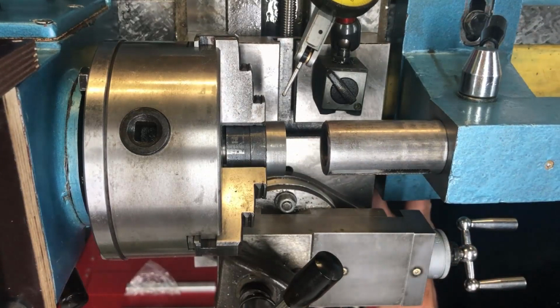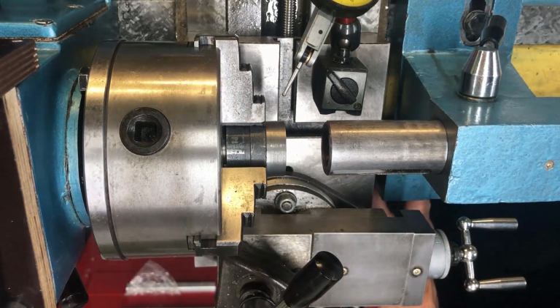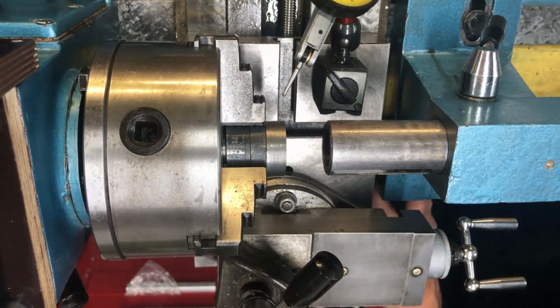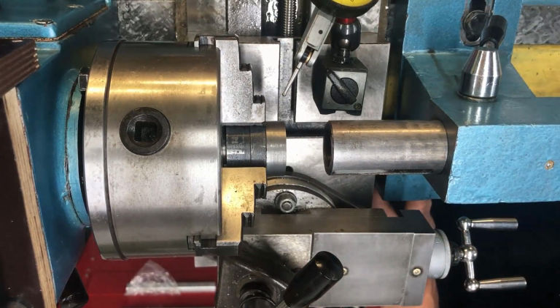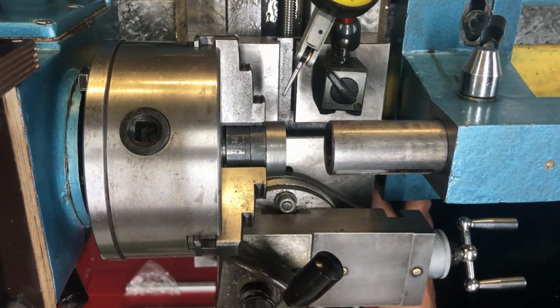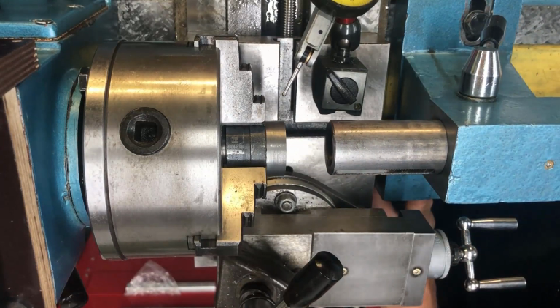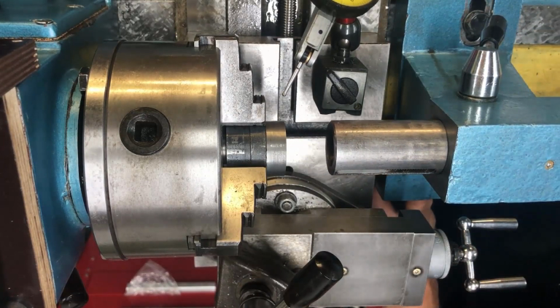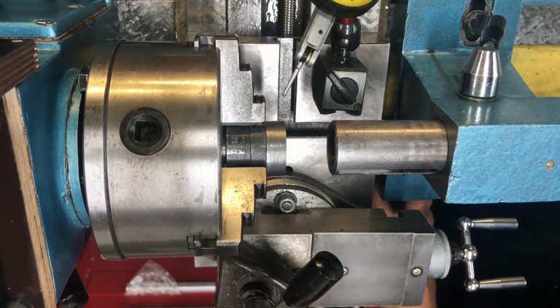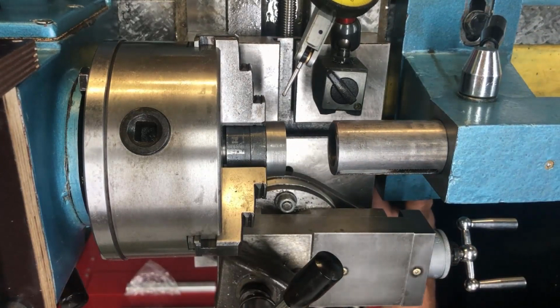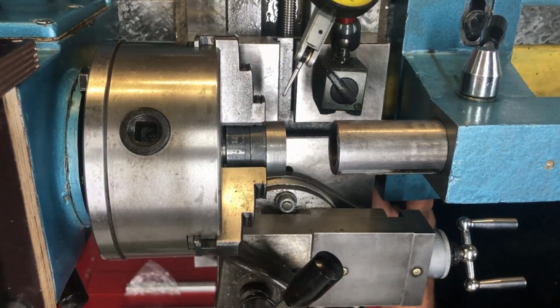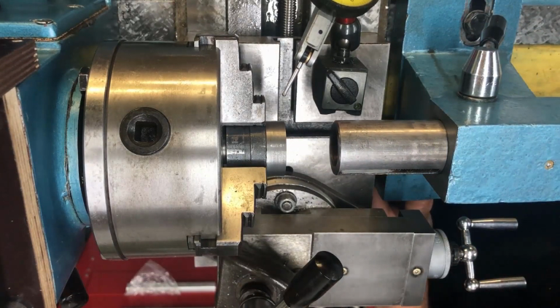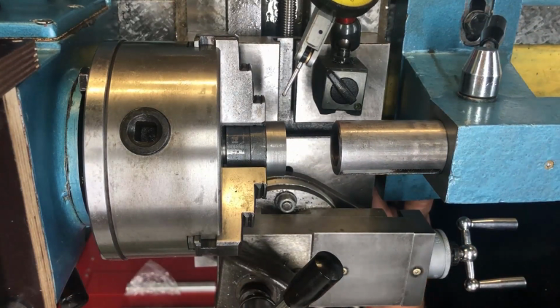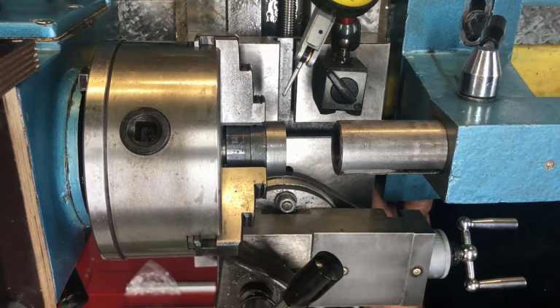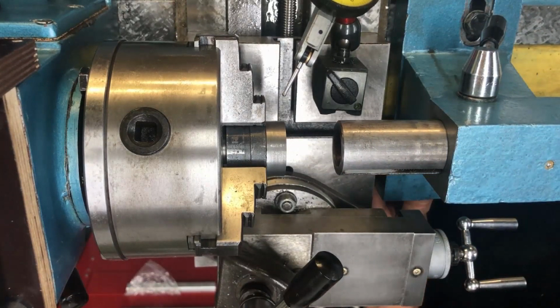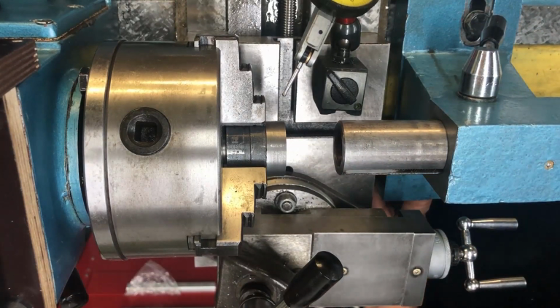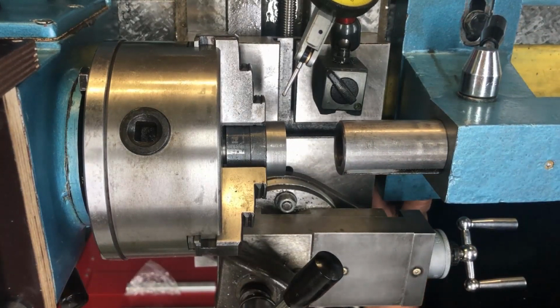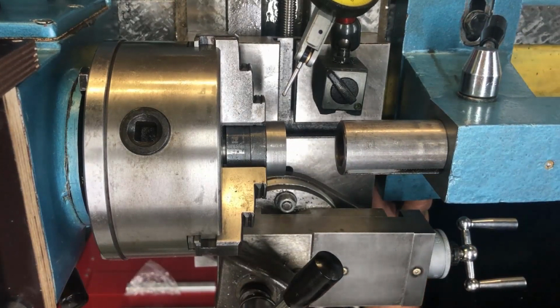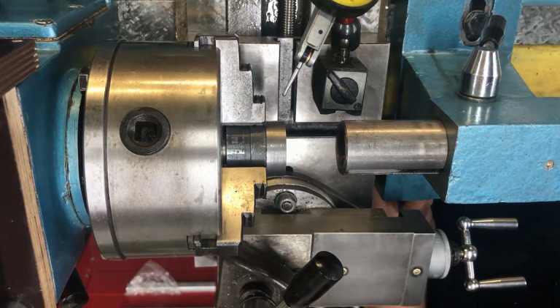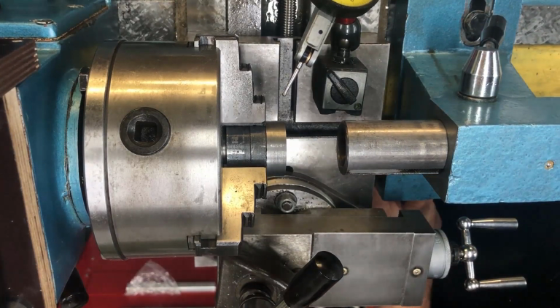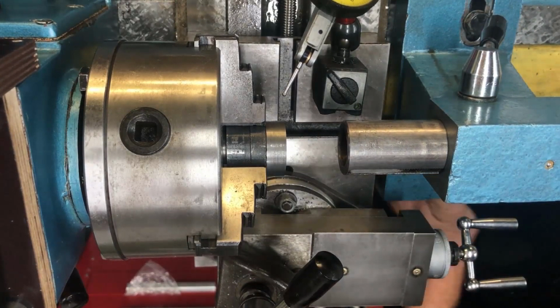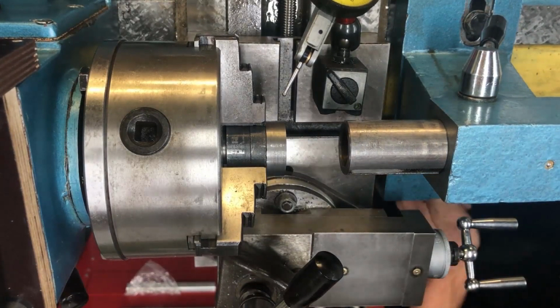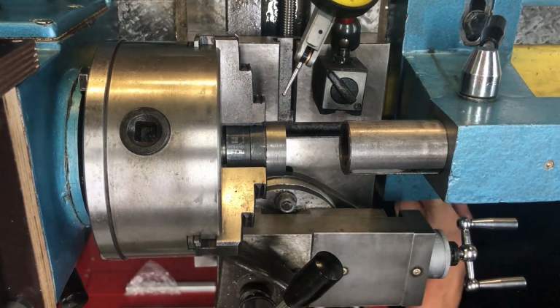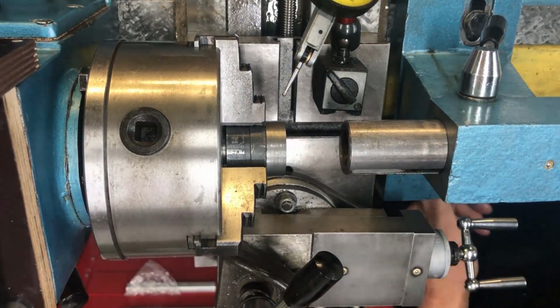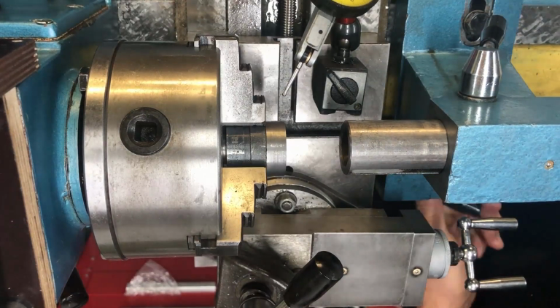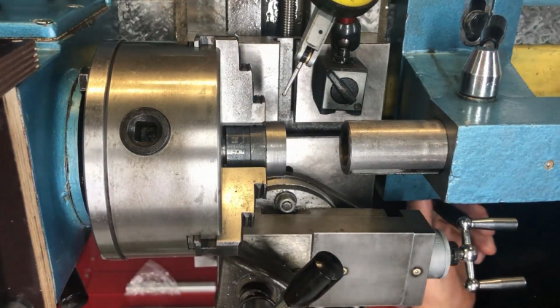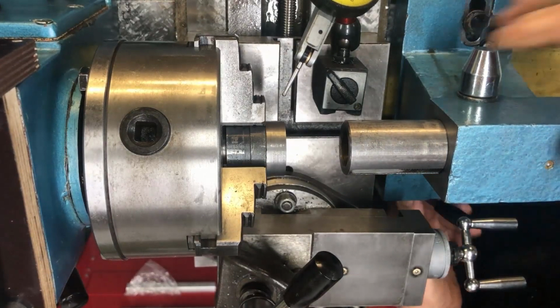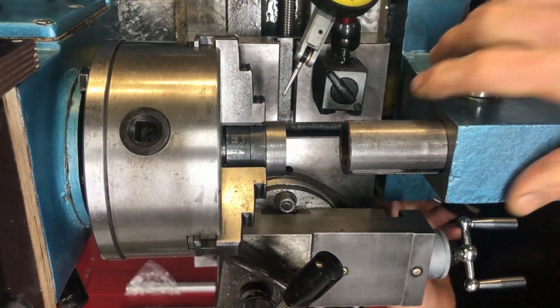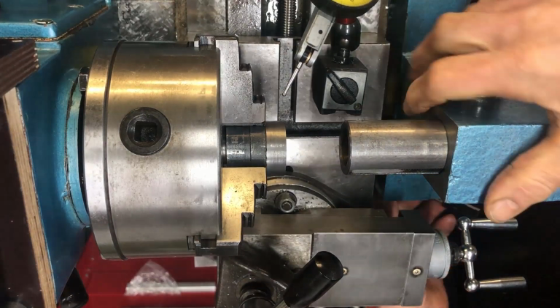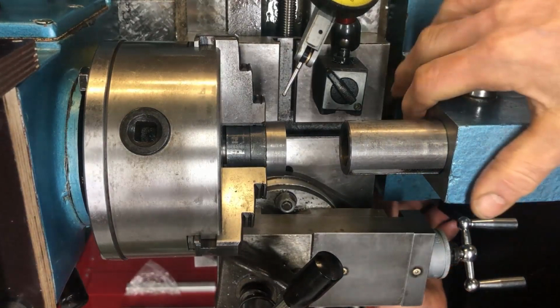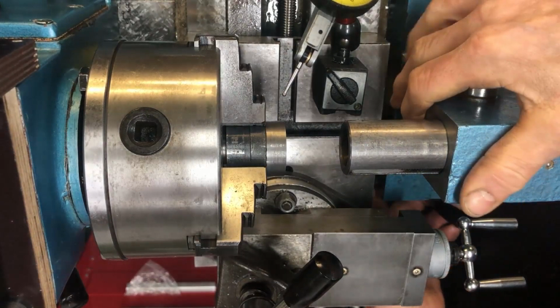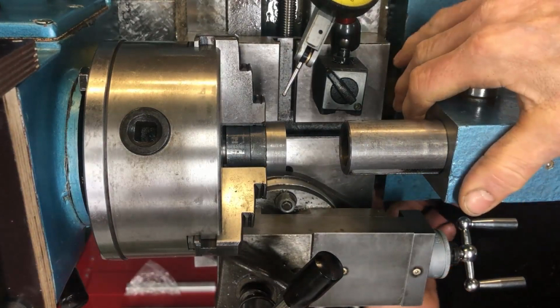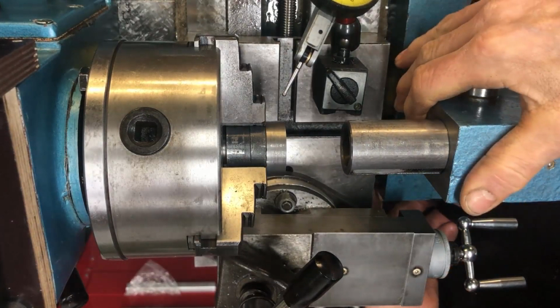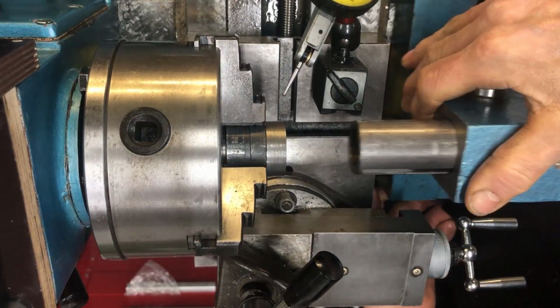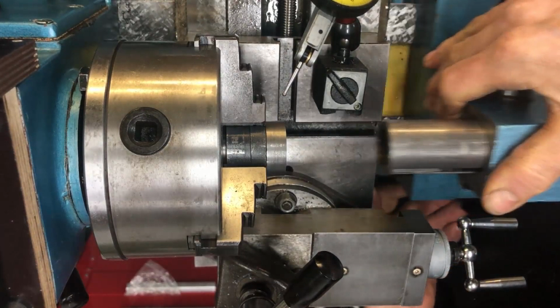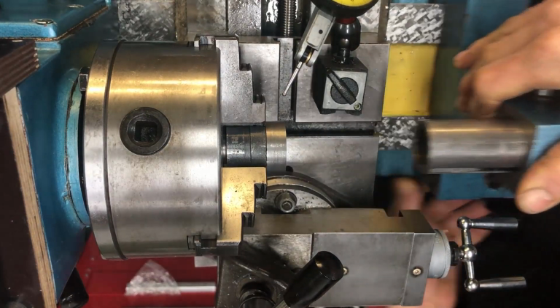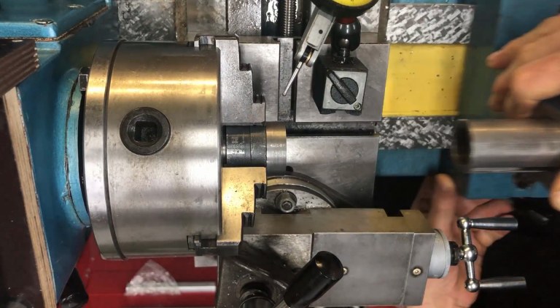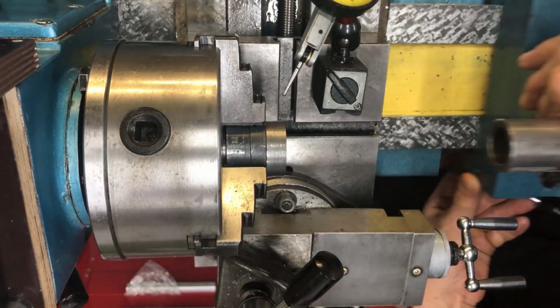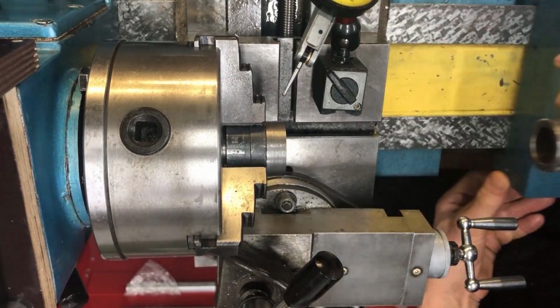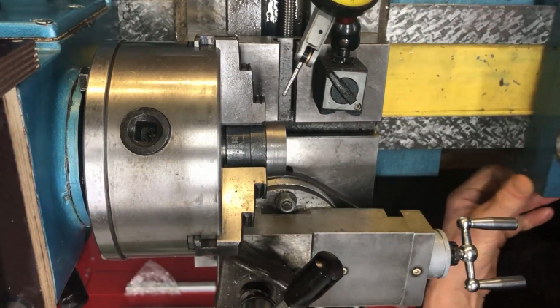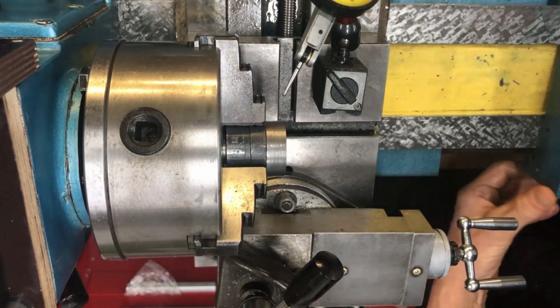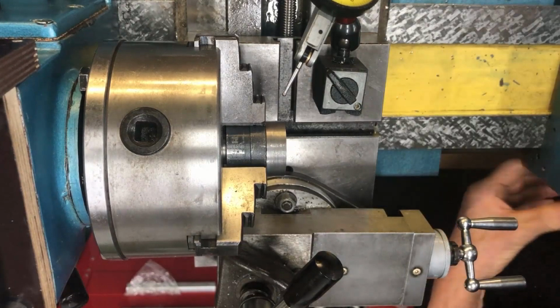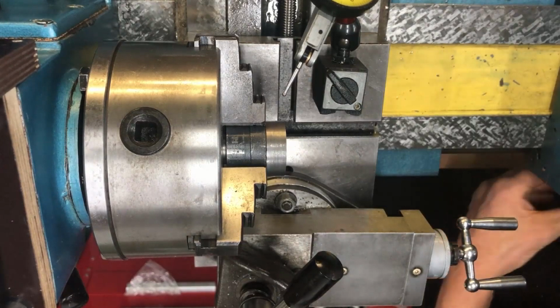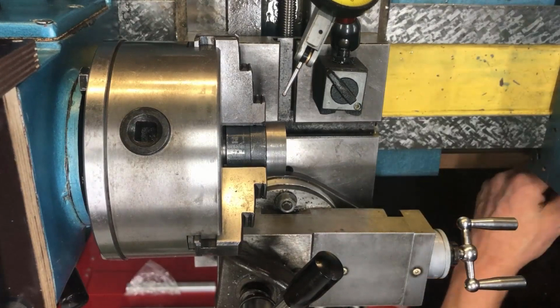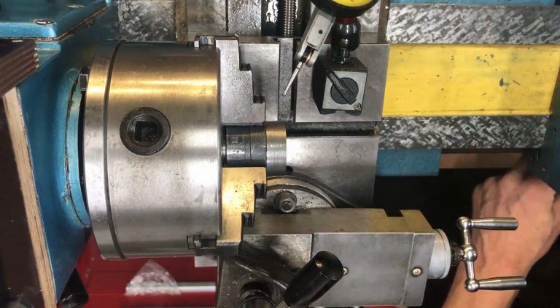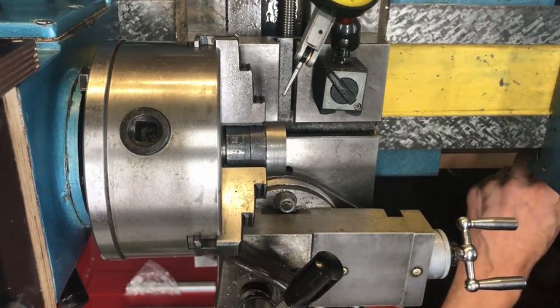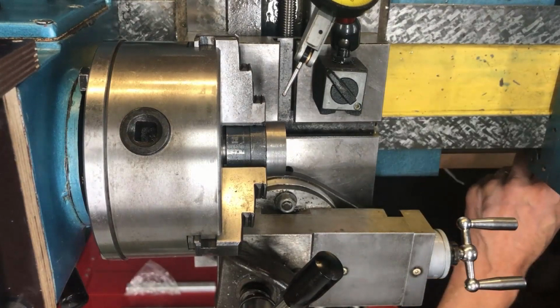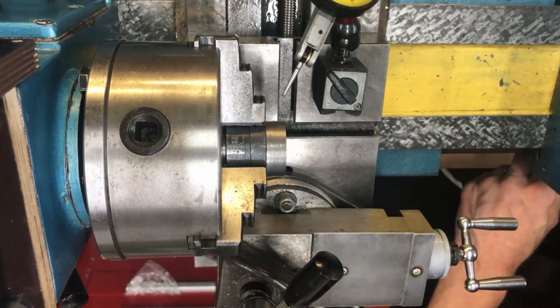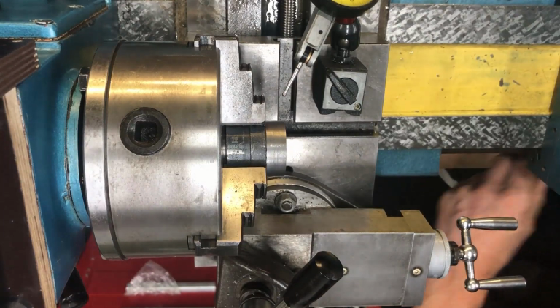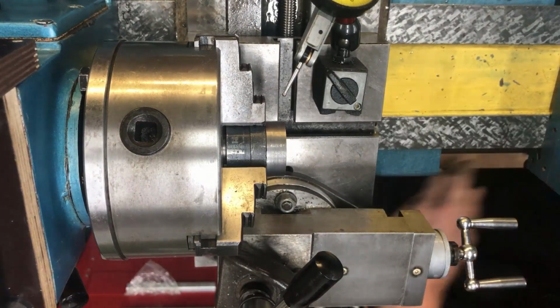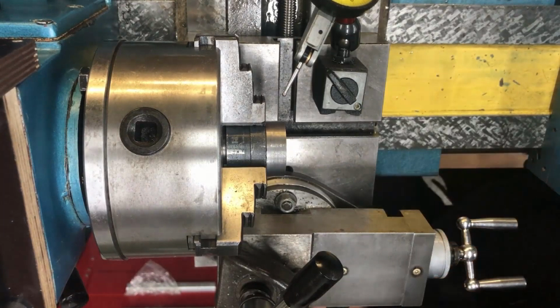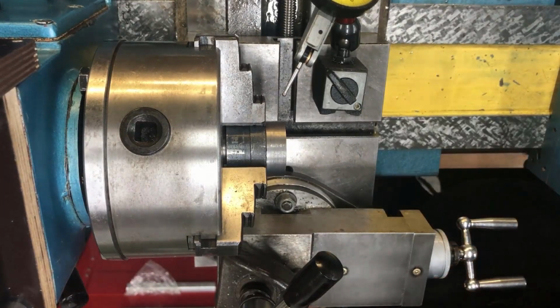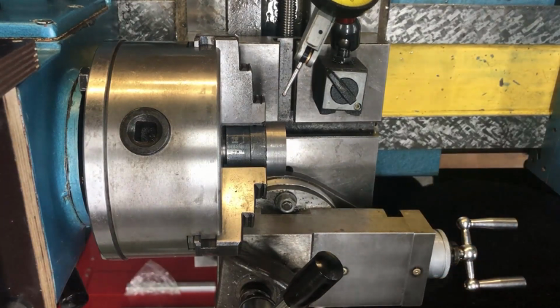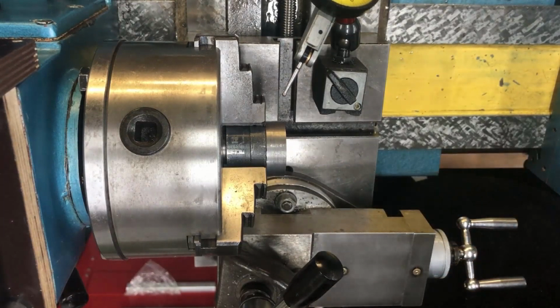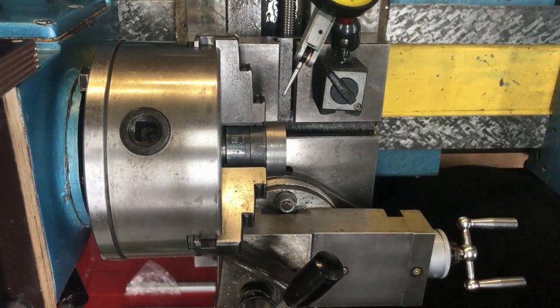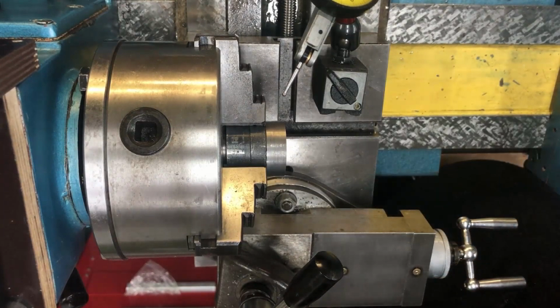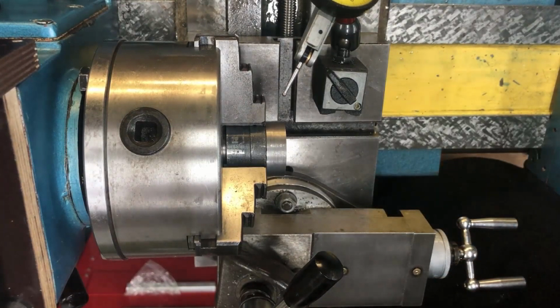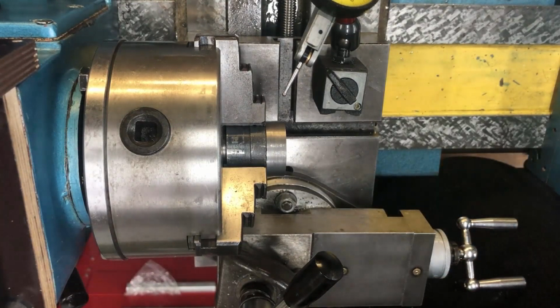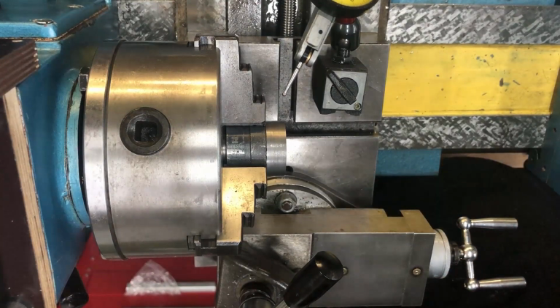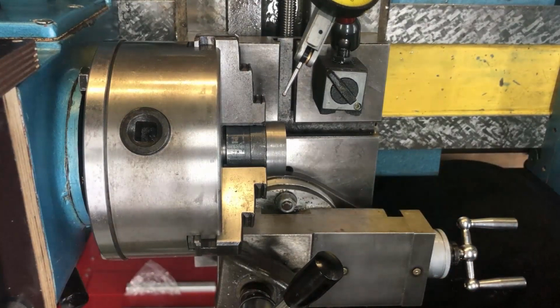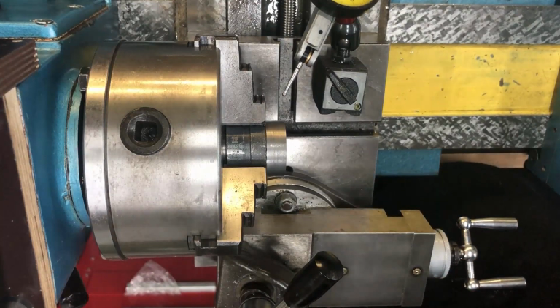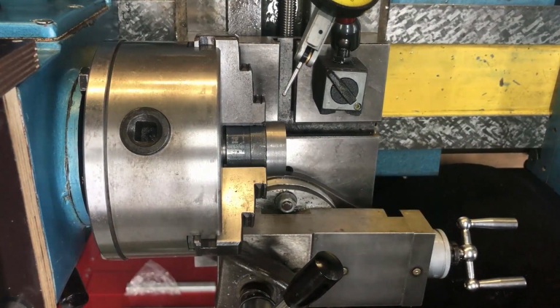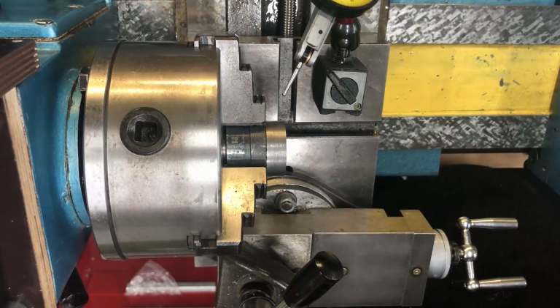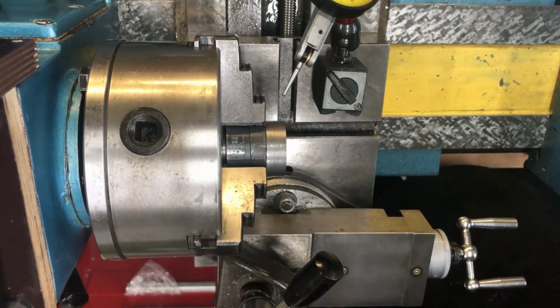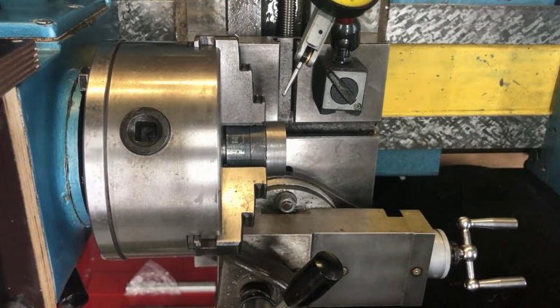I think this is acceptable — about three hundredths of a millimeter upward movement on that 91 millimeter extension. With that, I can conclude that the tailstock functions okay and is set up correctly.